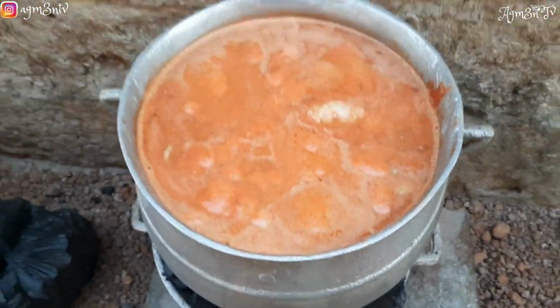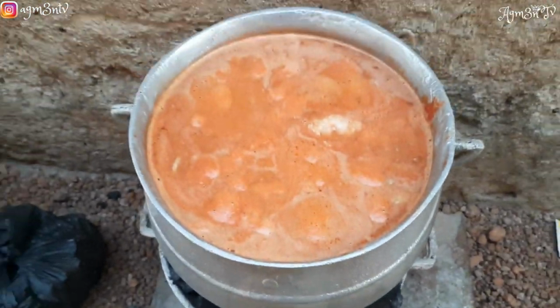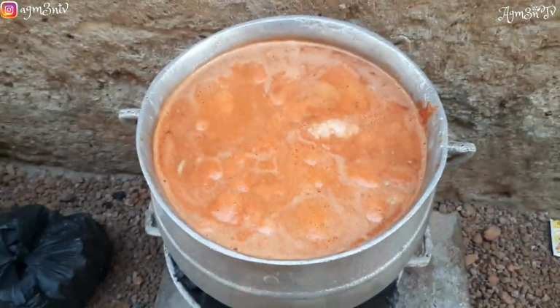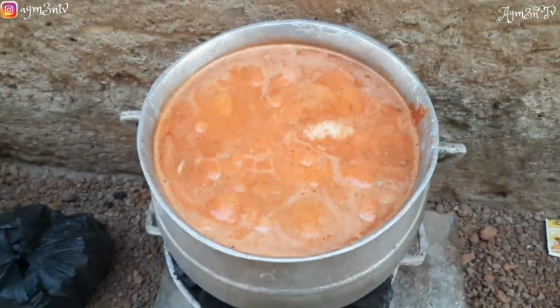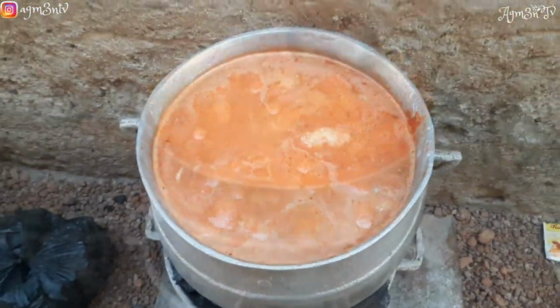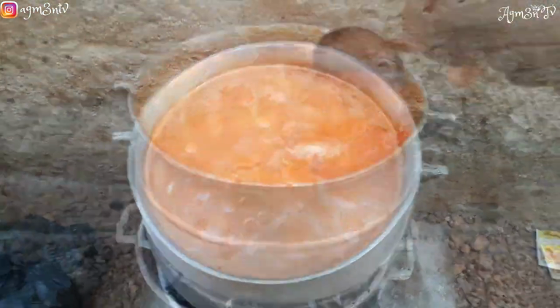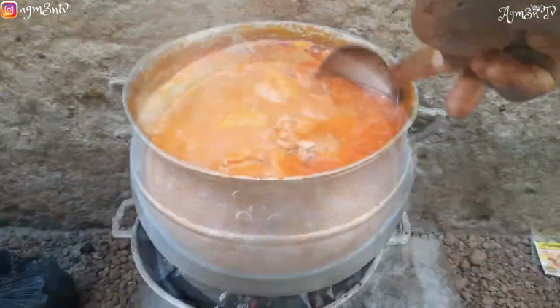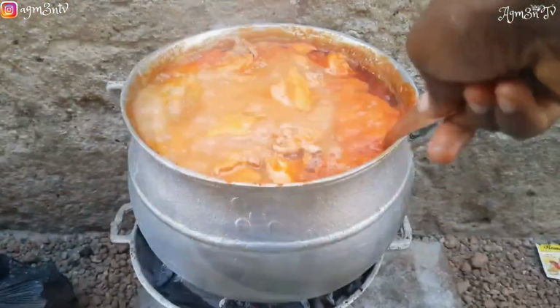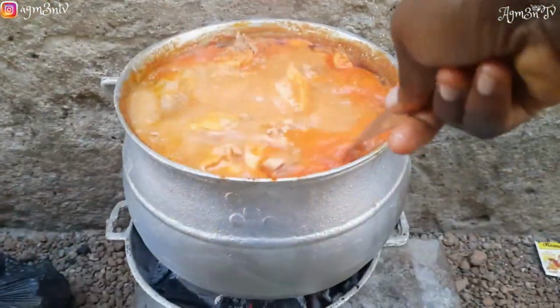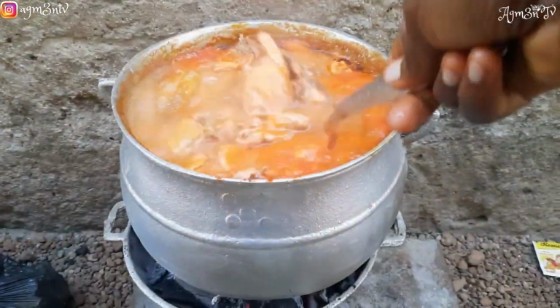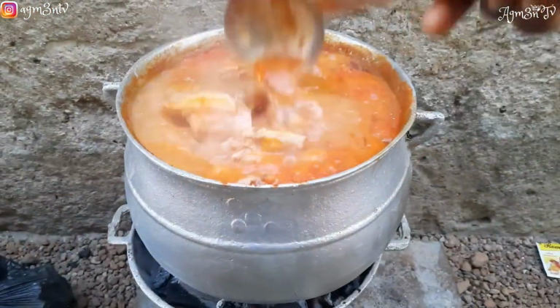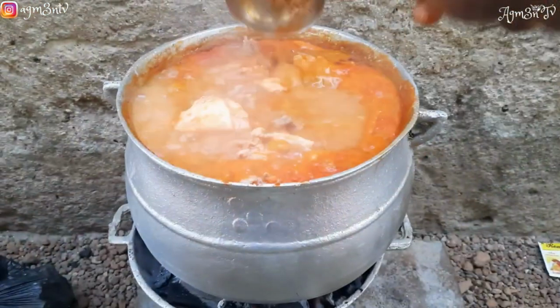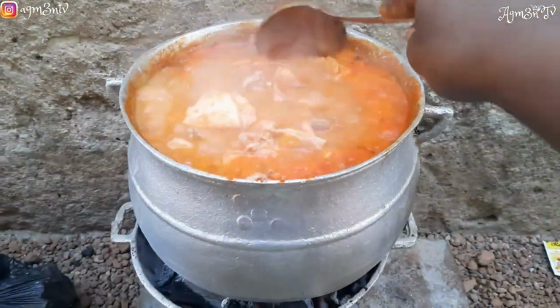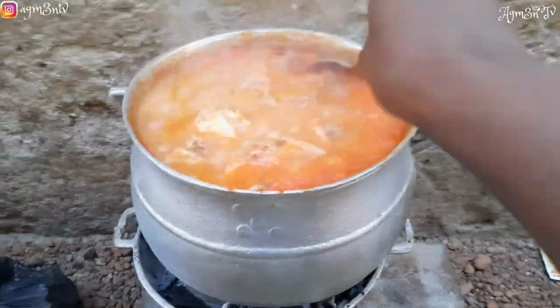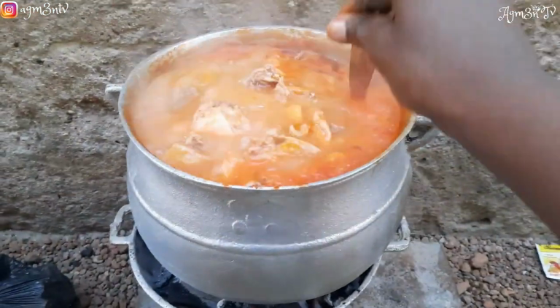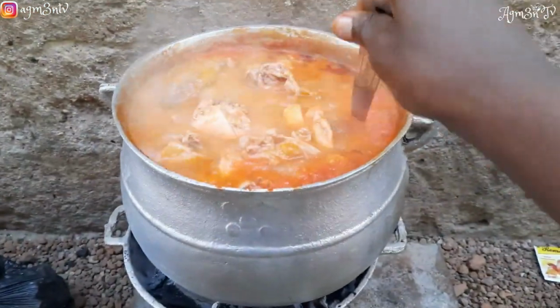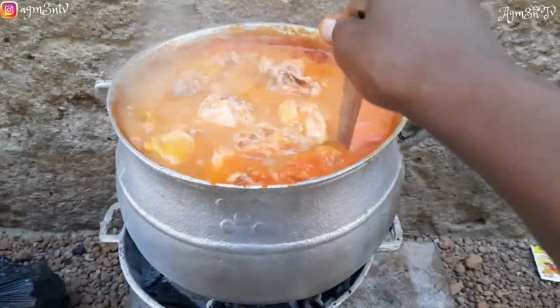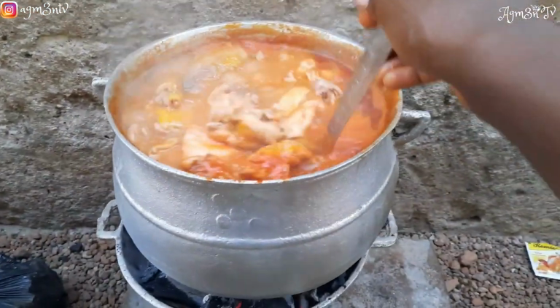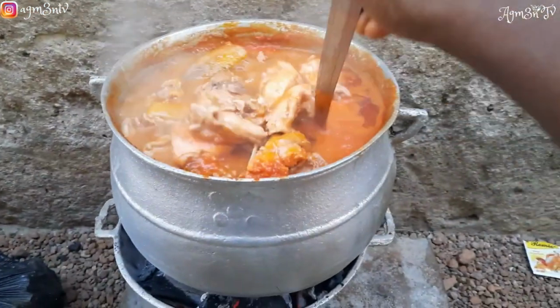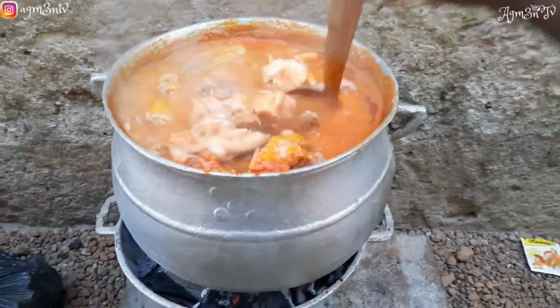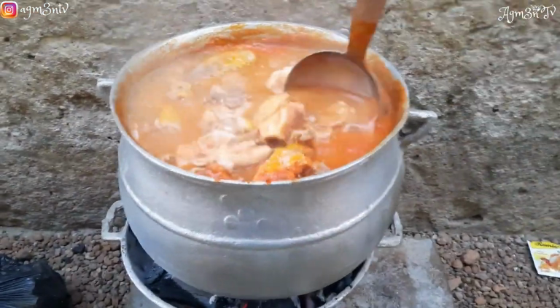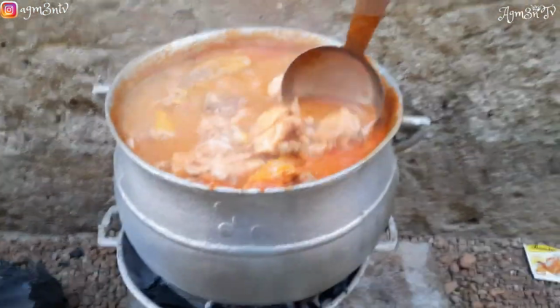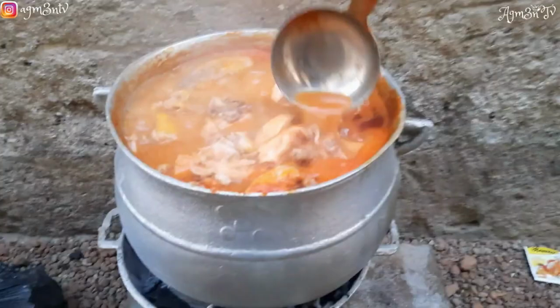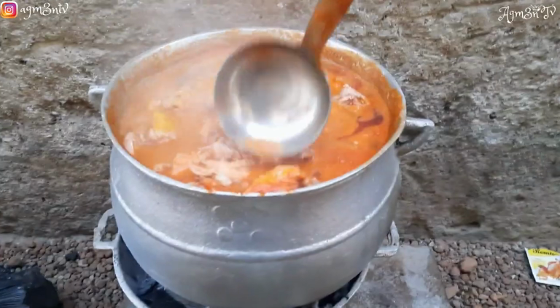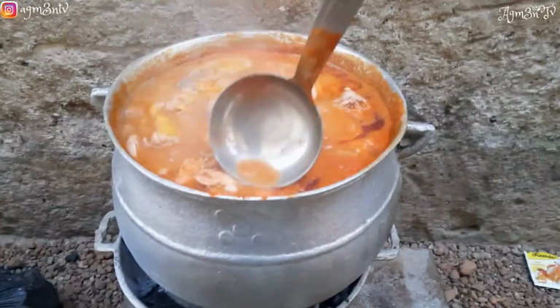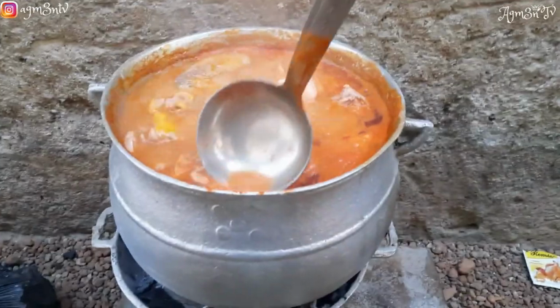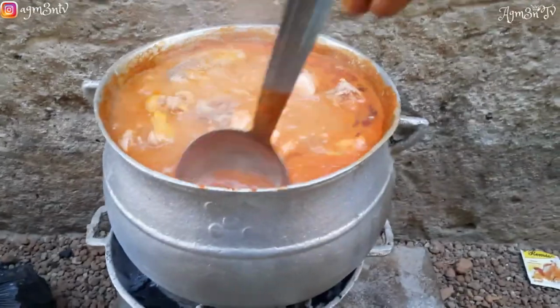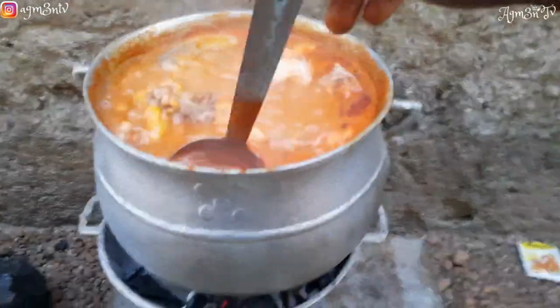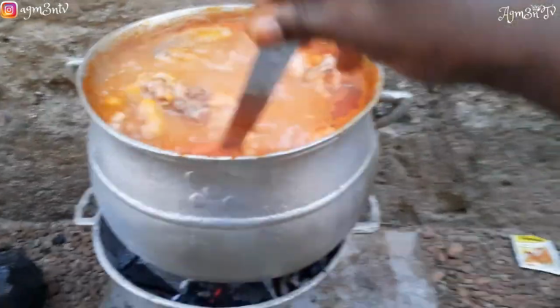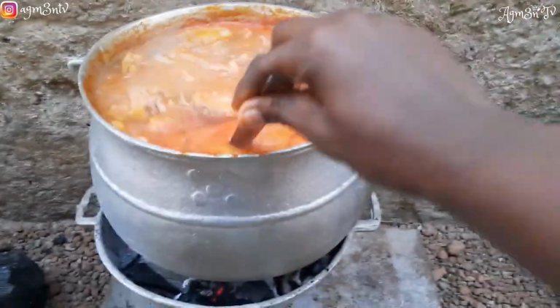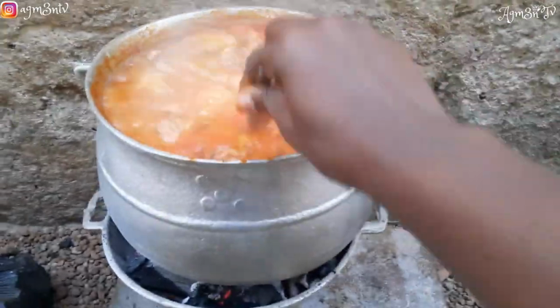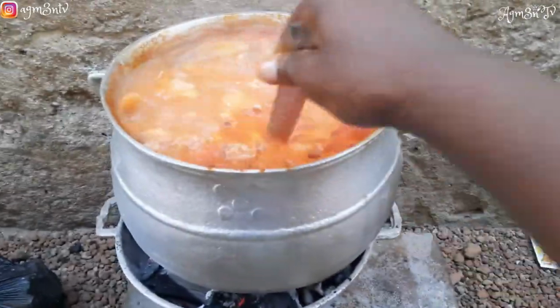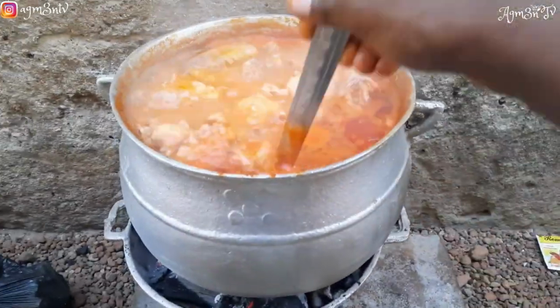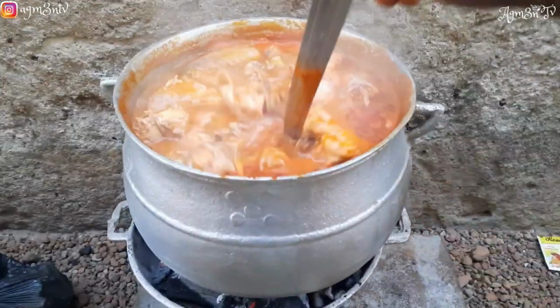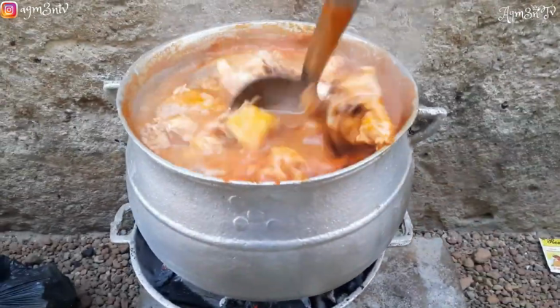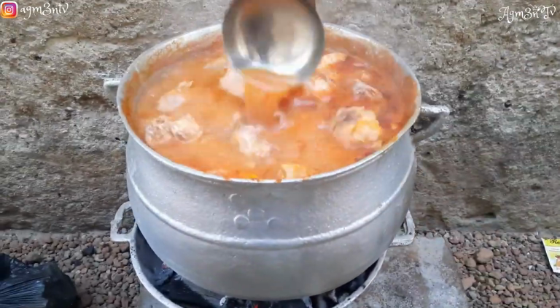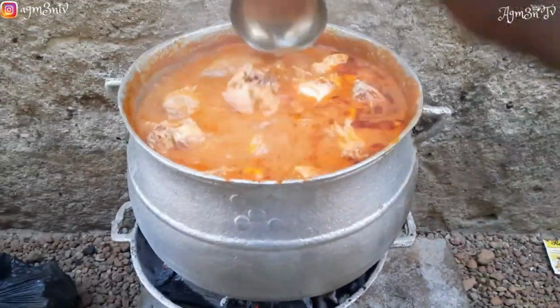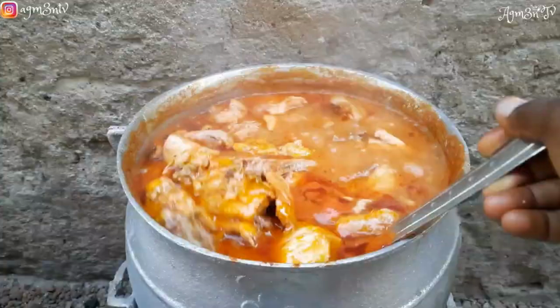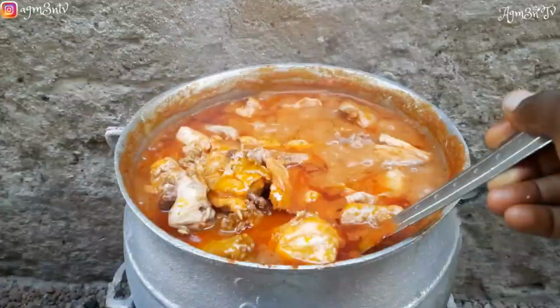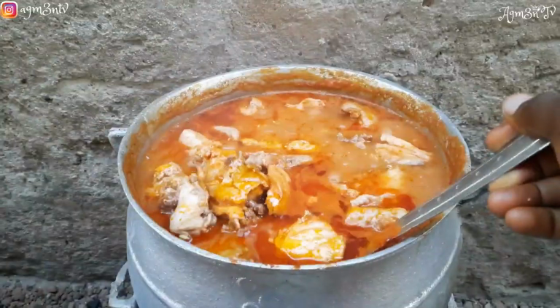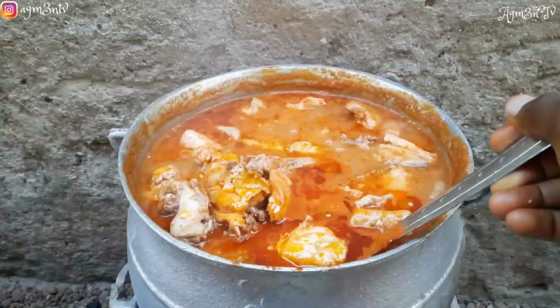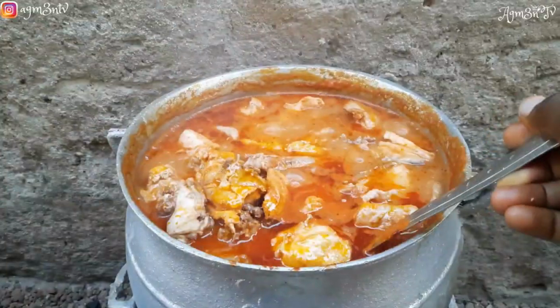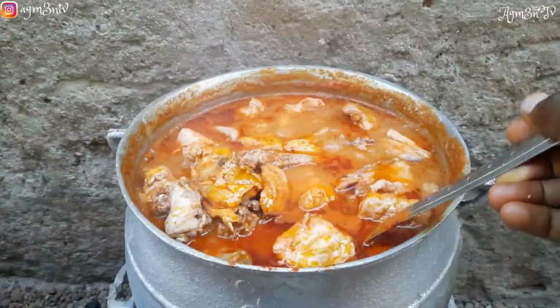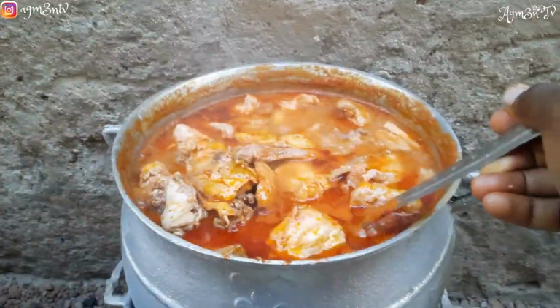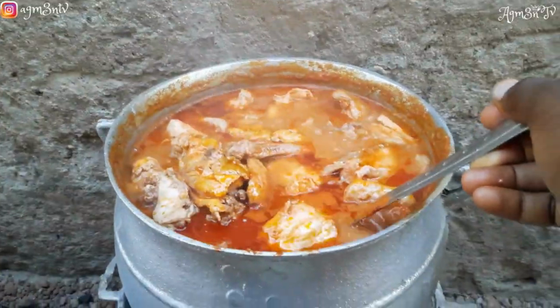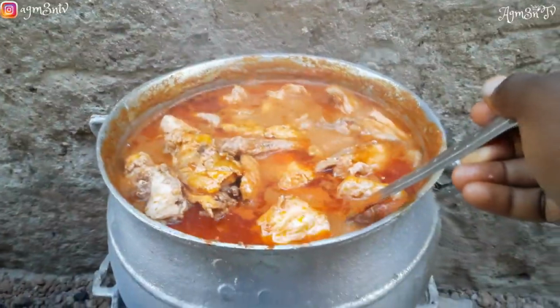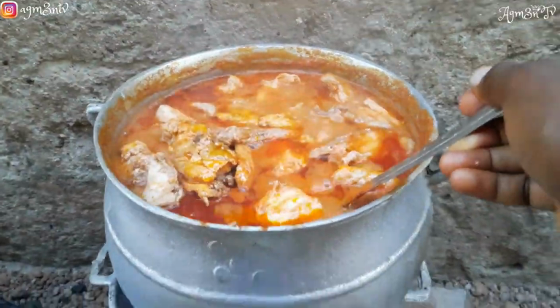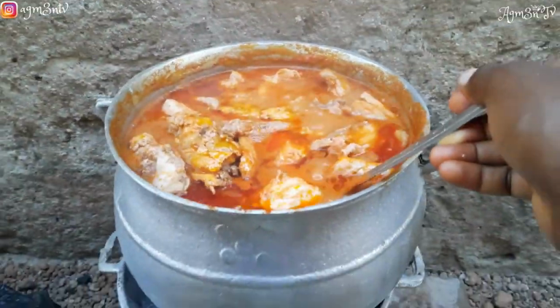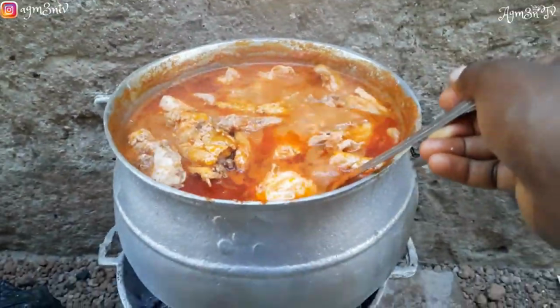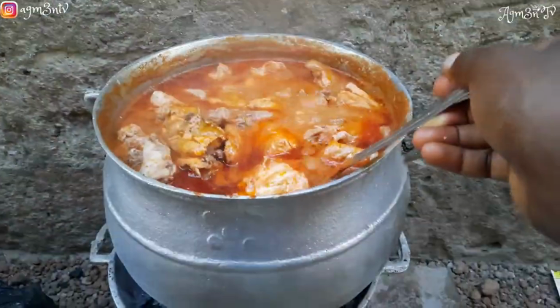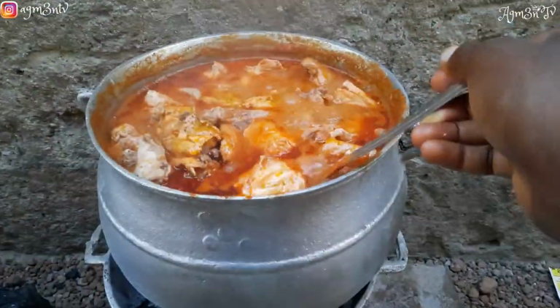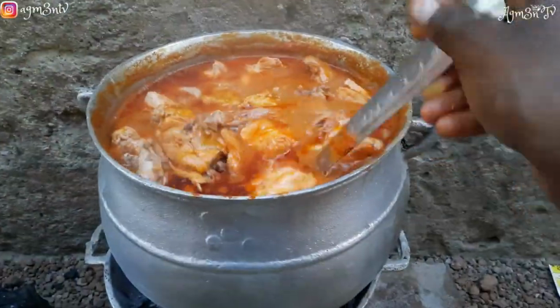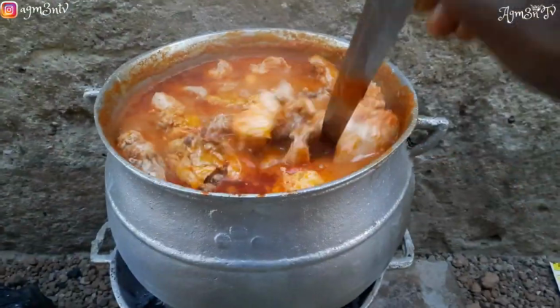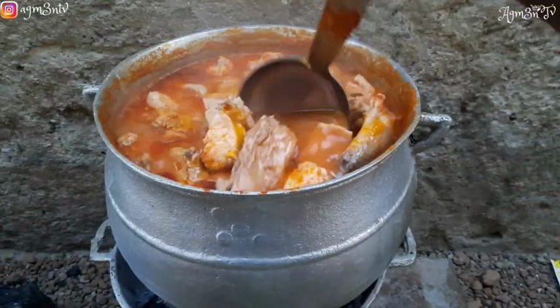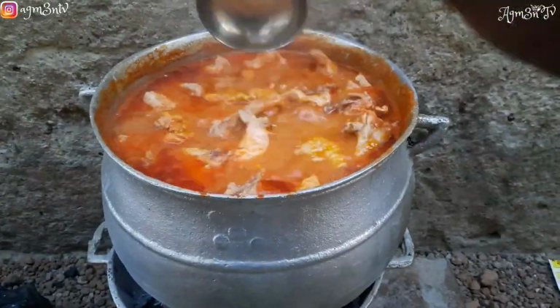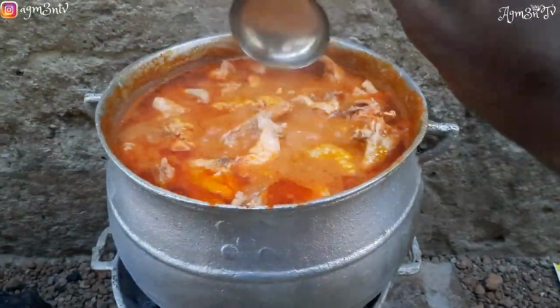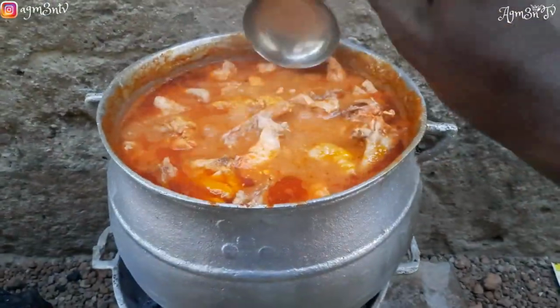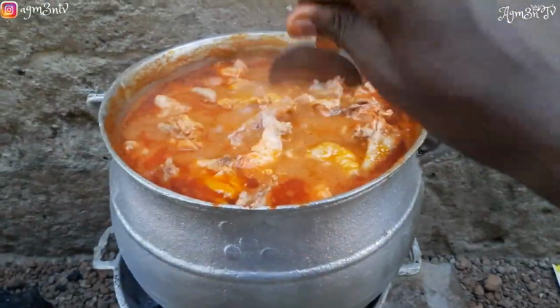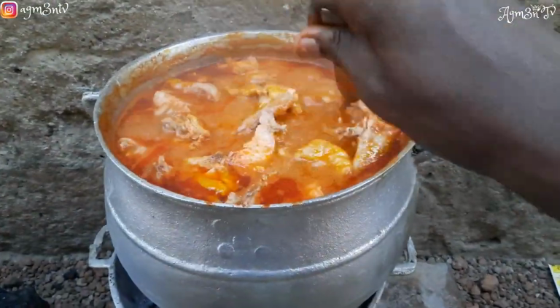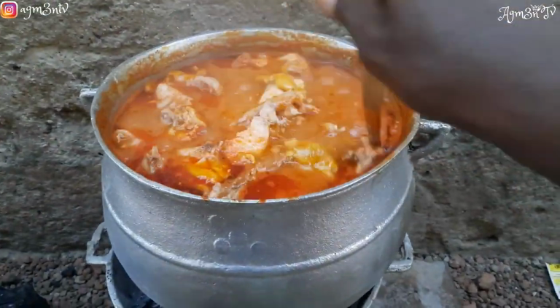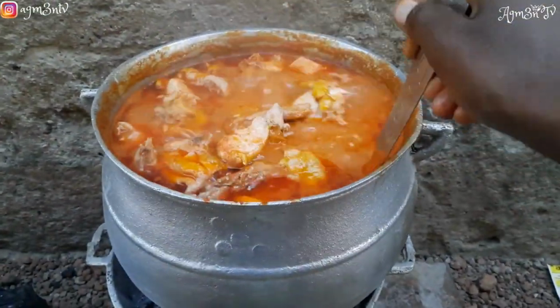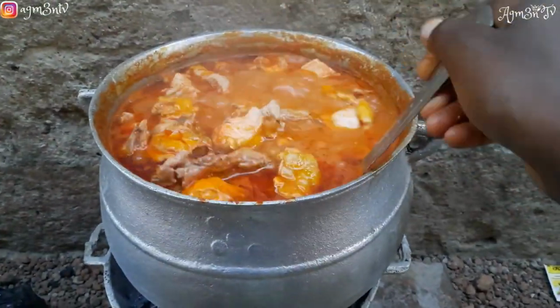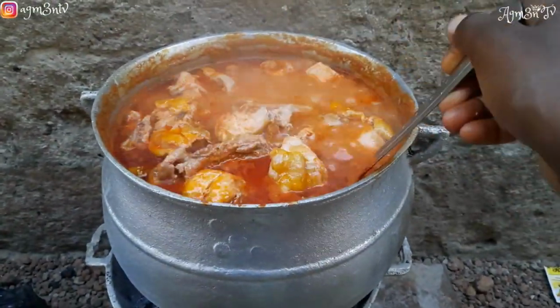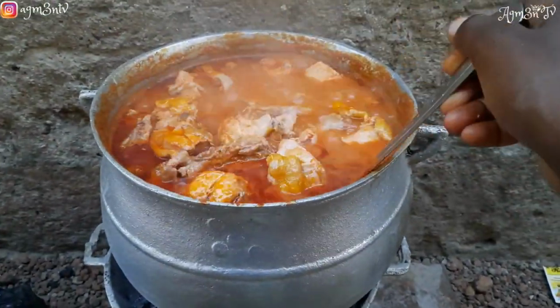This is not an in-depth tutorial of how we make soup, but just come along with me as I show you what I did and what I ate for Christmas.